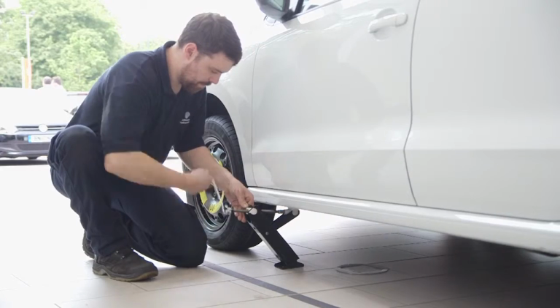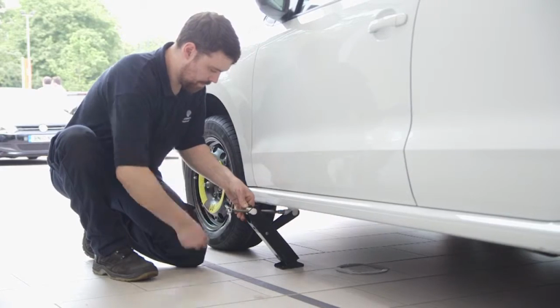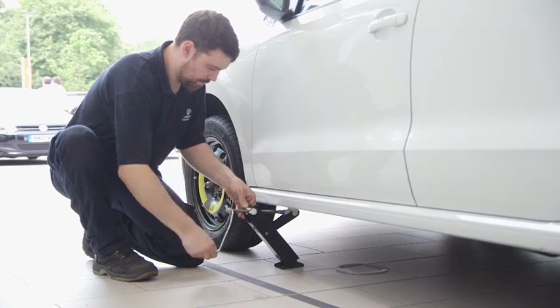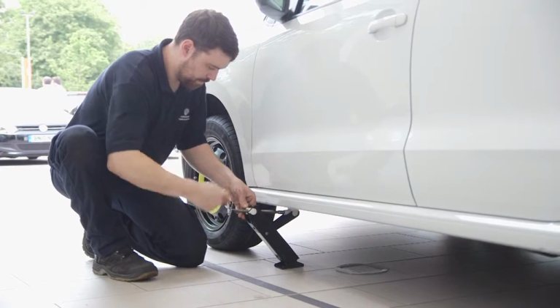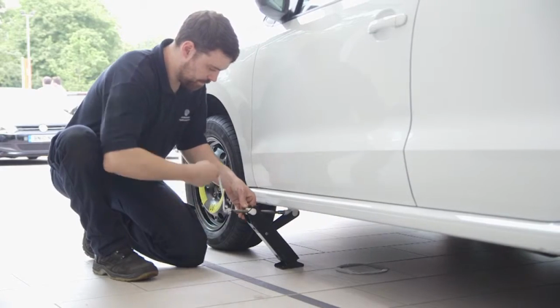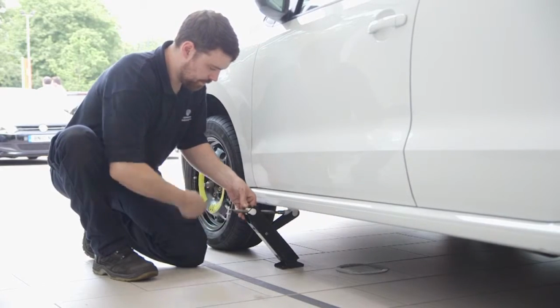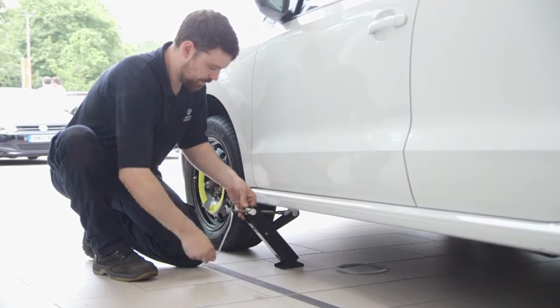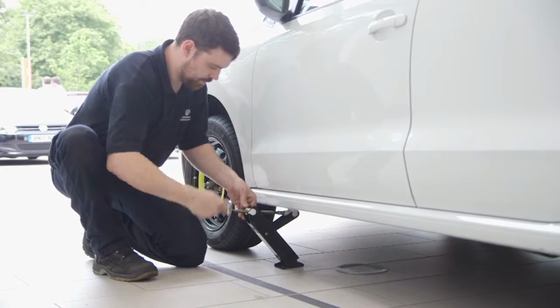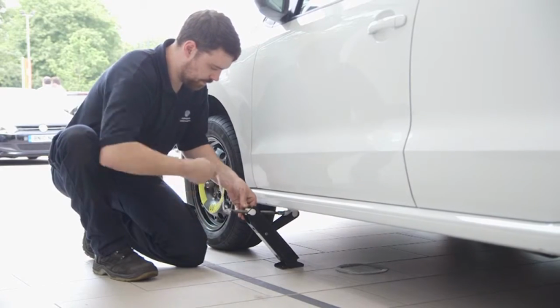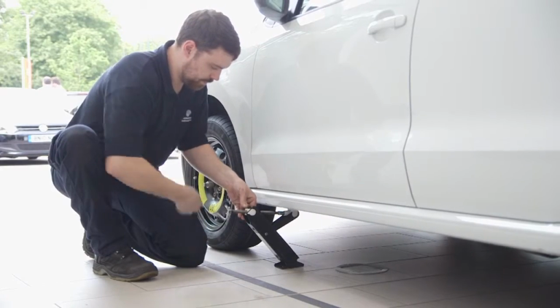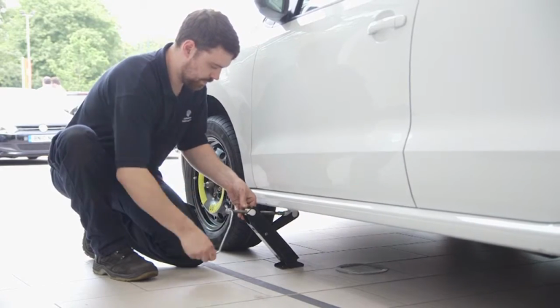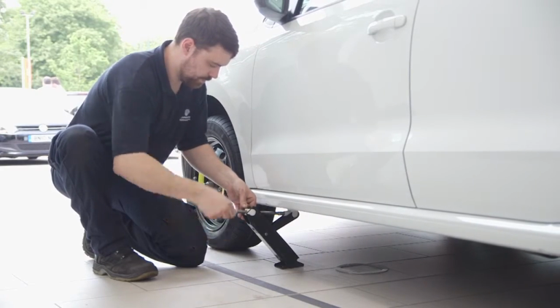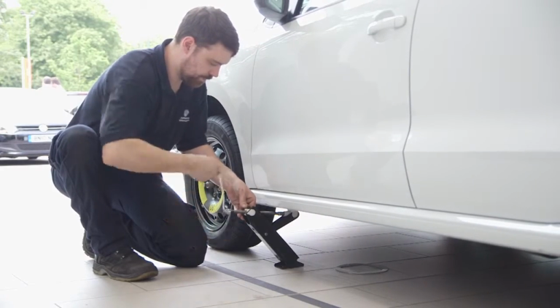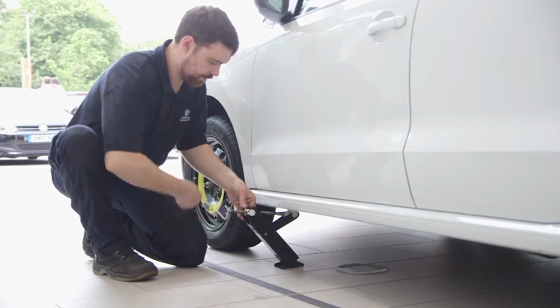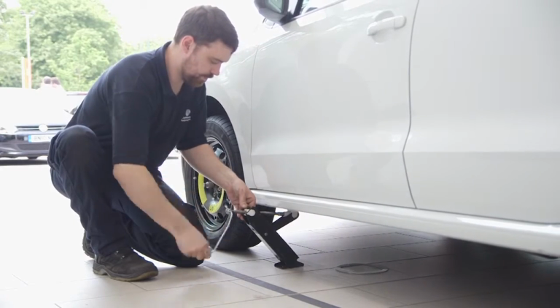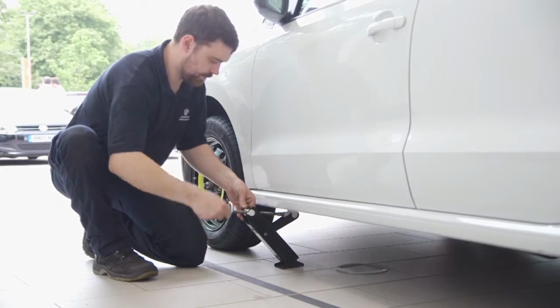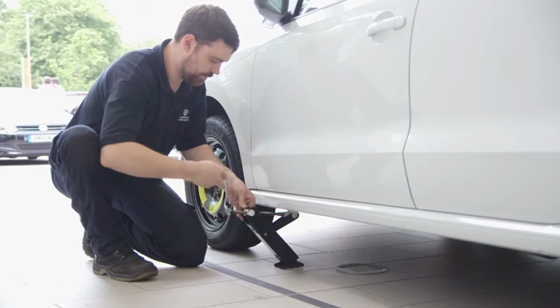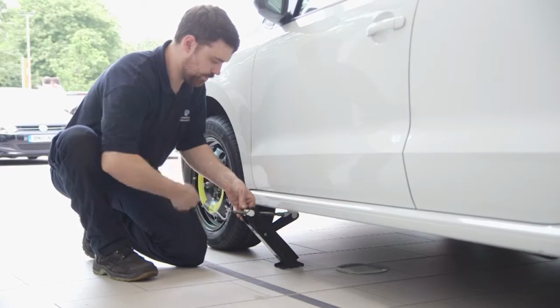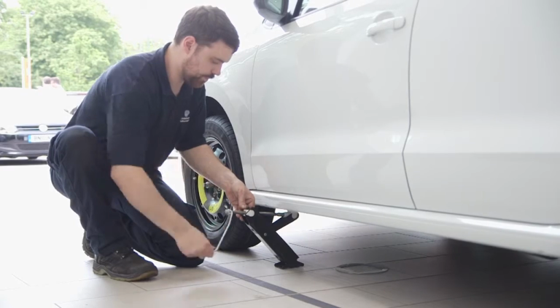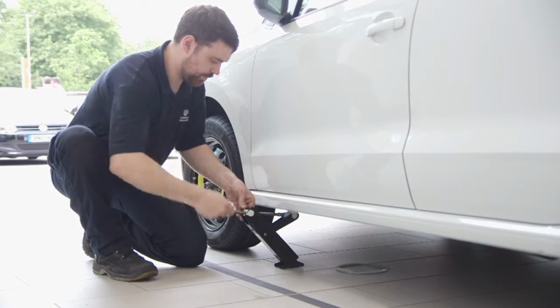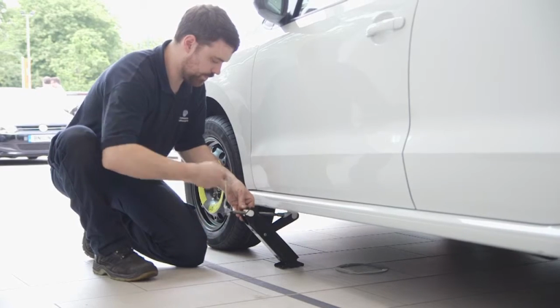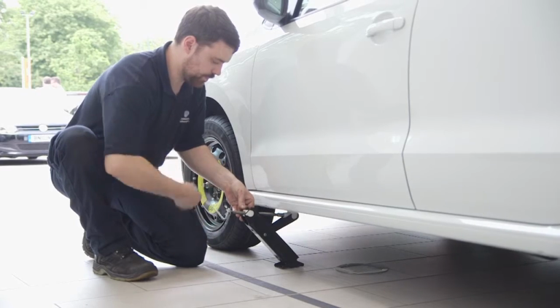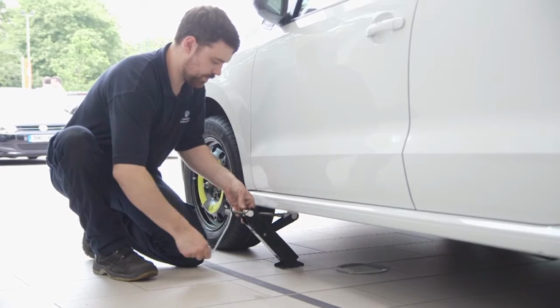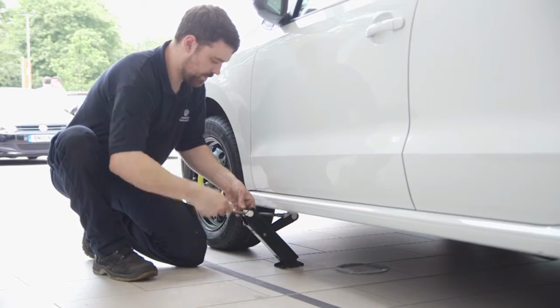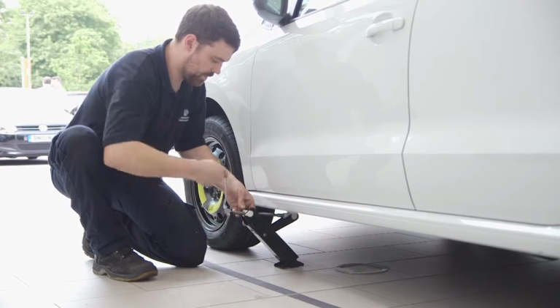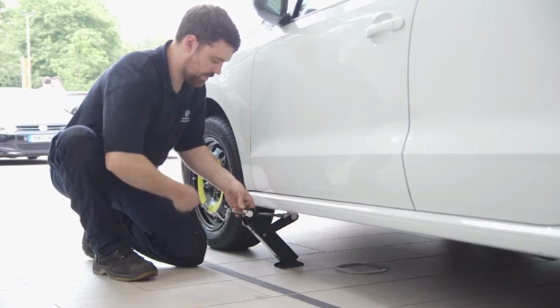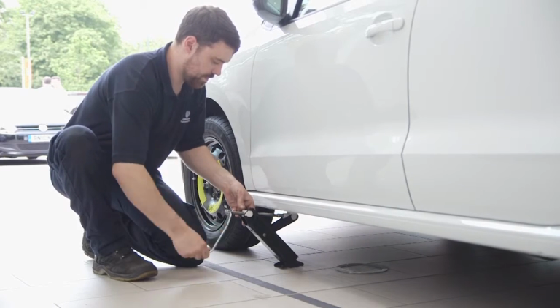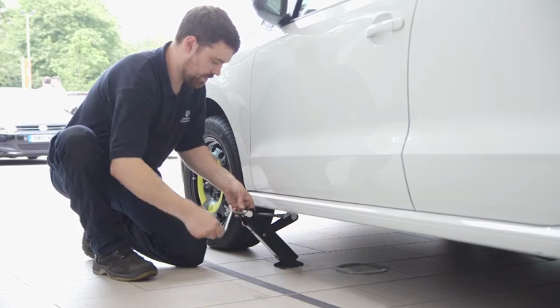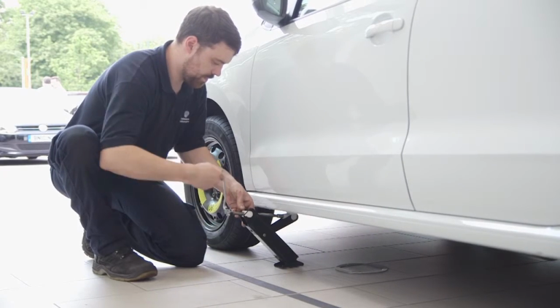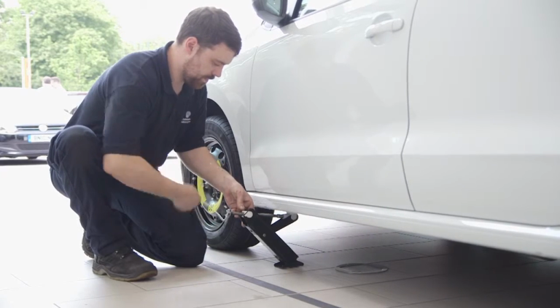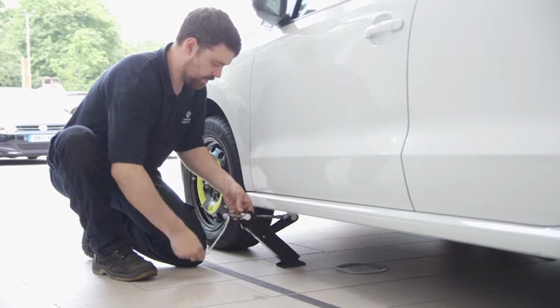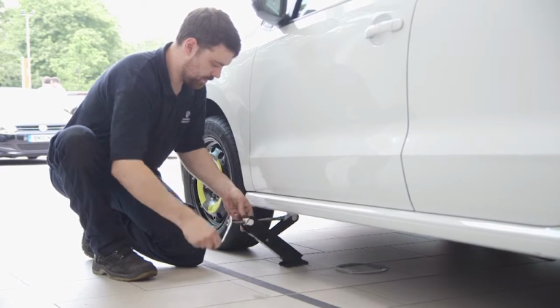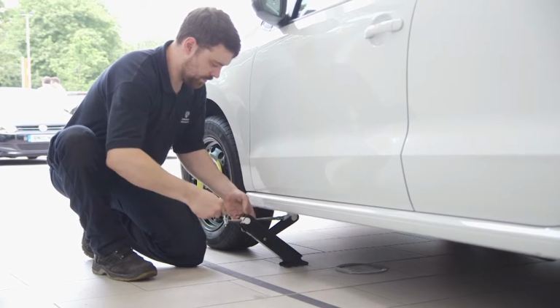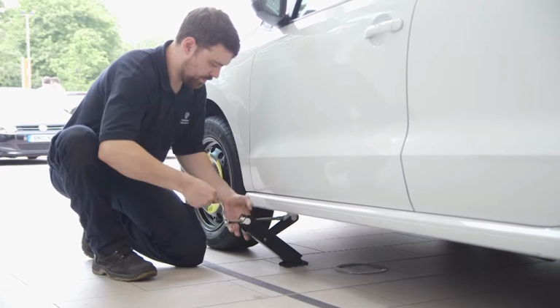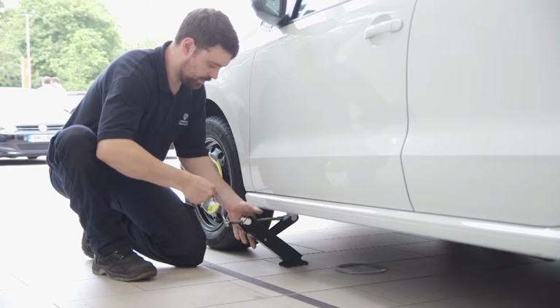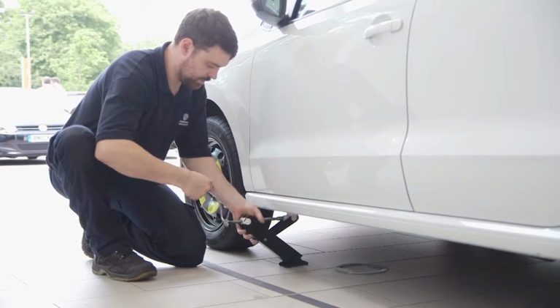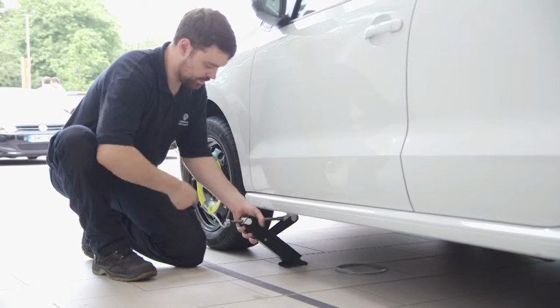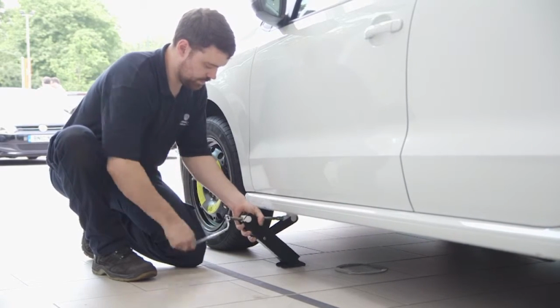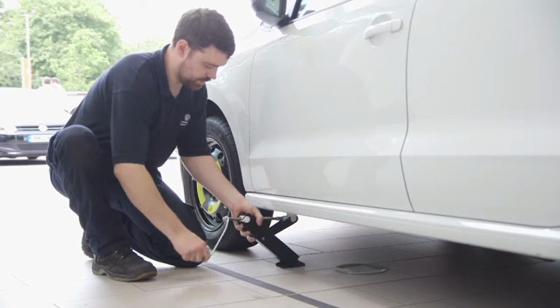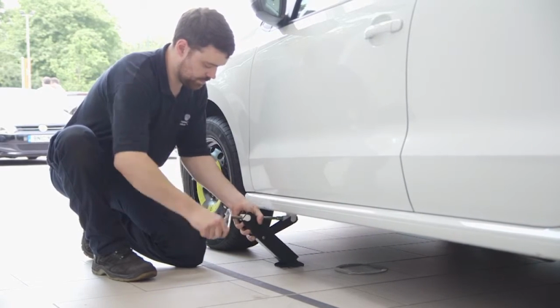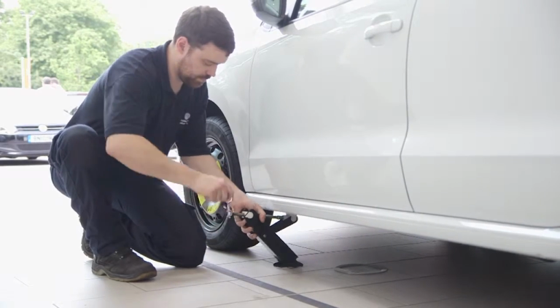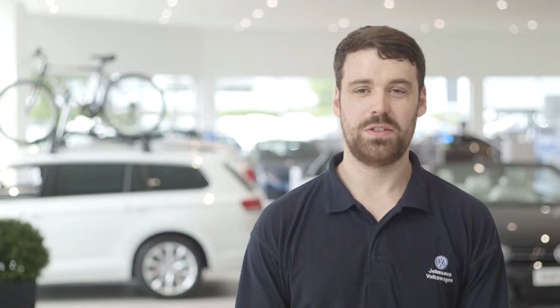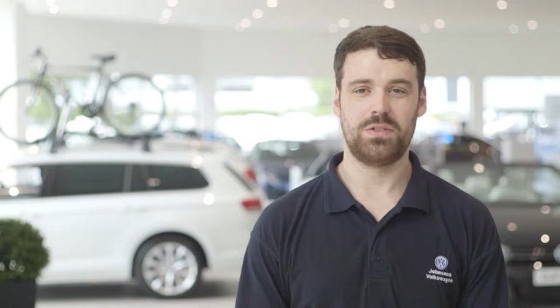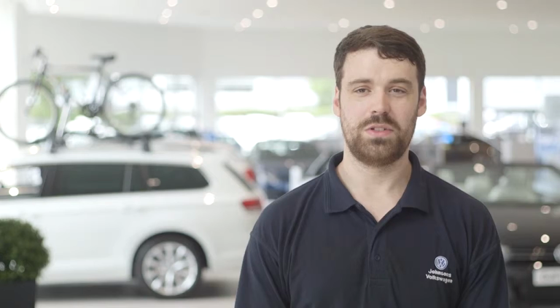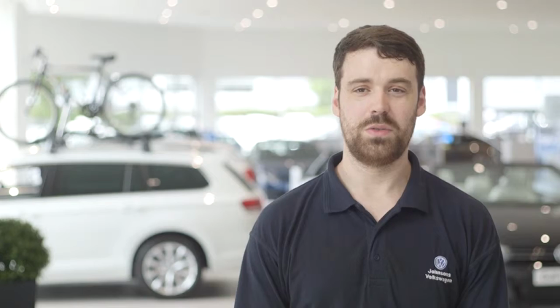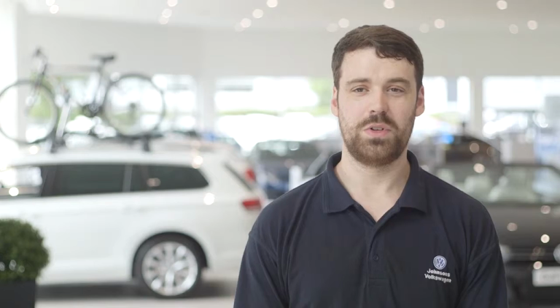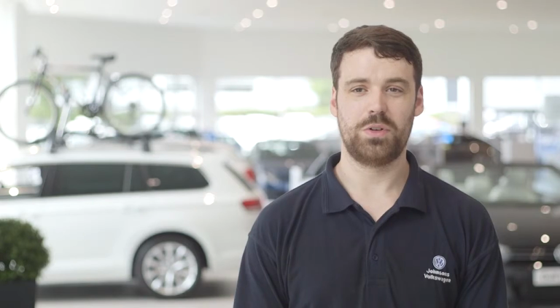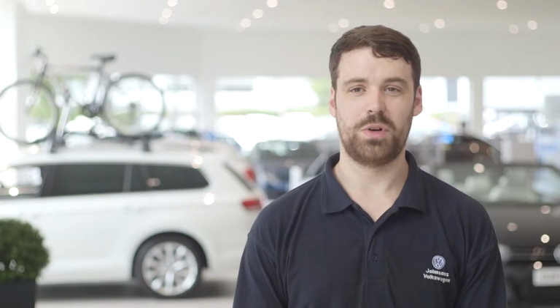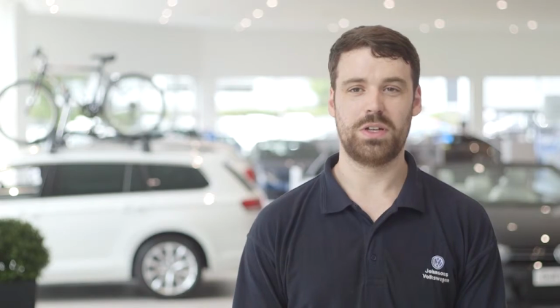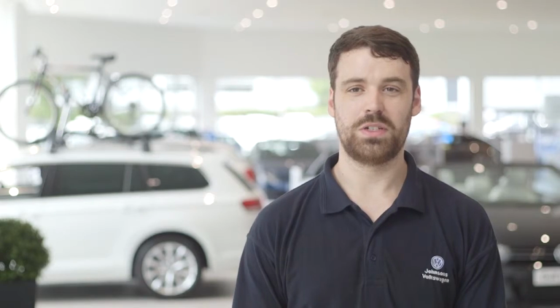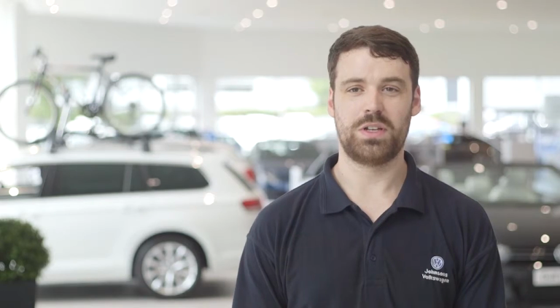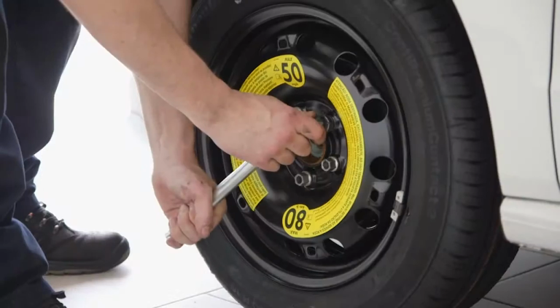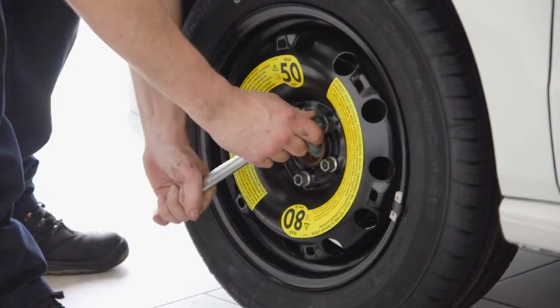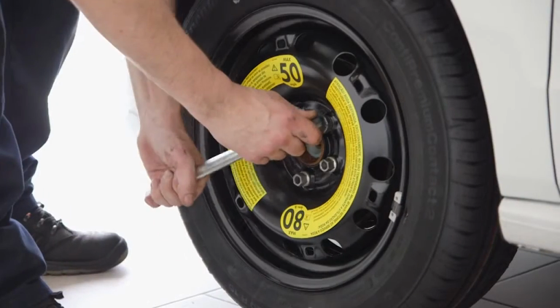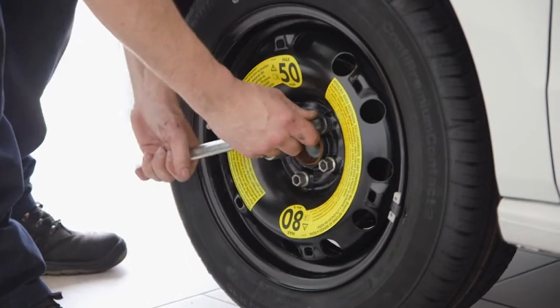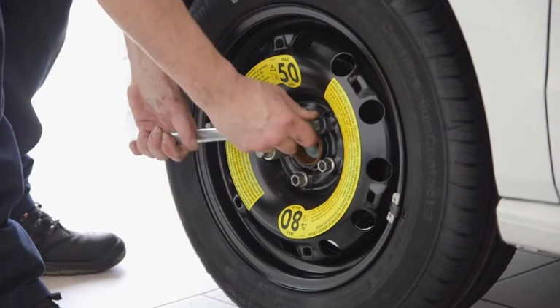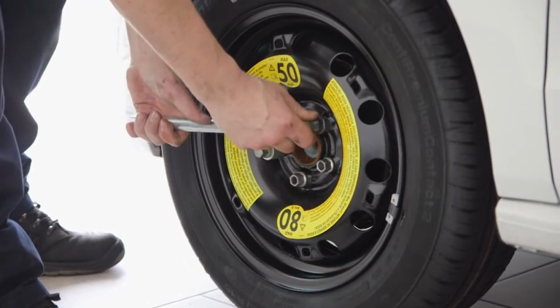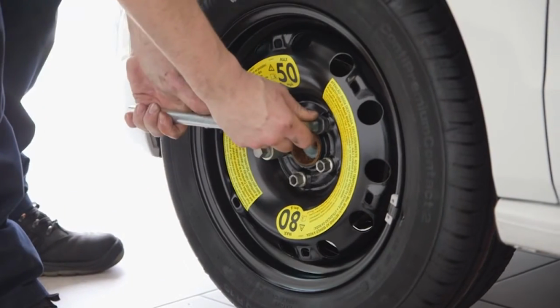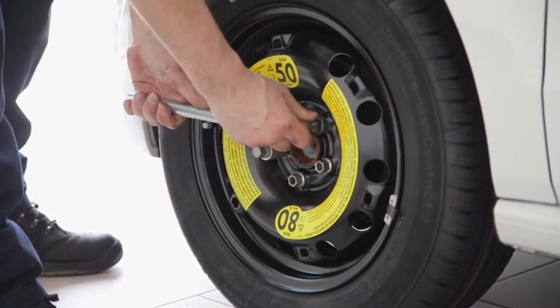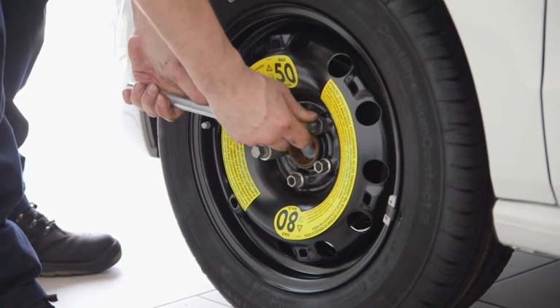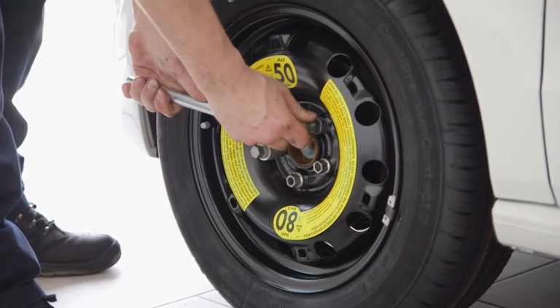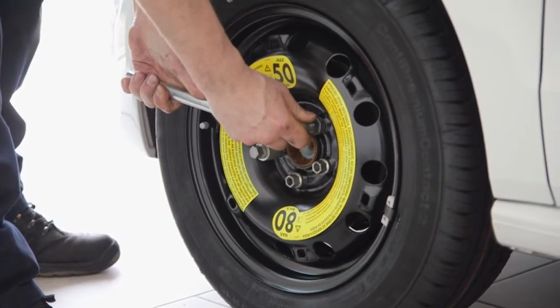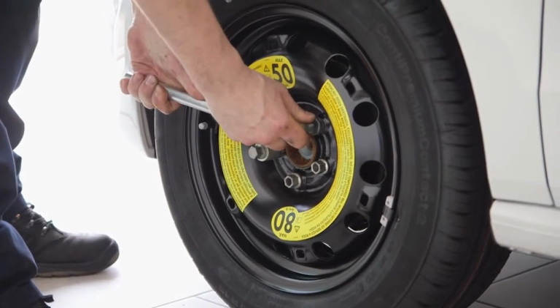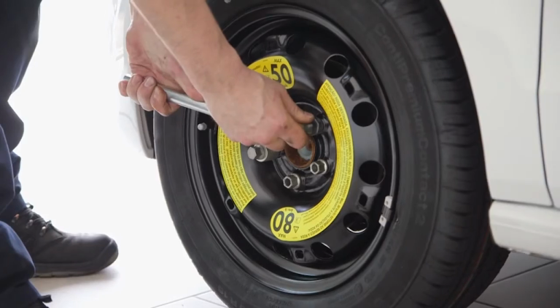Now you can jack the car back down so it's resting again on all four tyres. Using the wheel brace, you can now tighten up the wheel nuts.